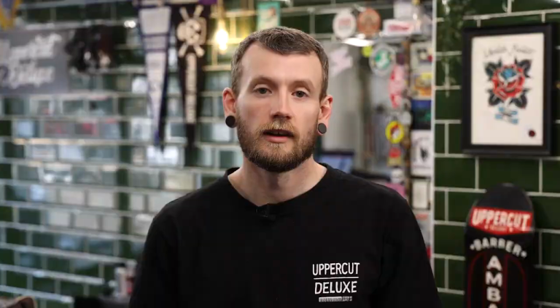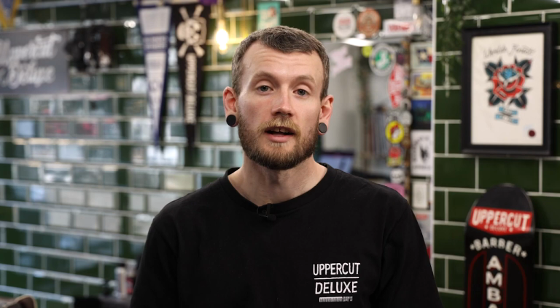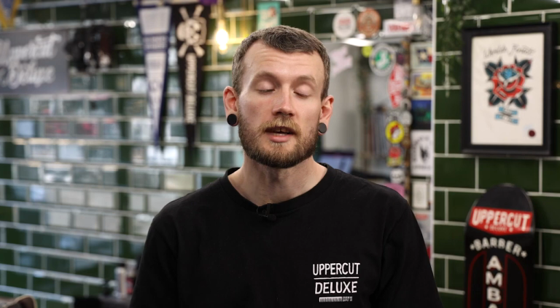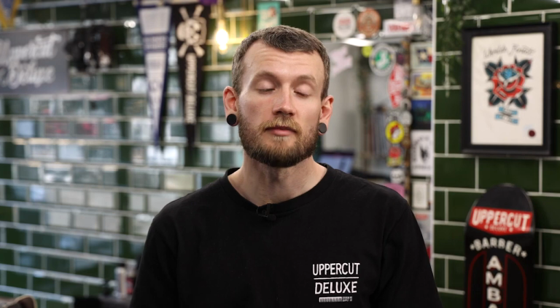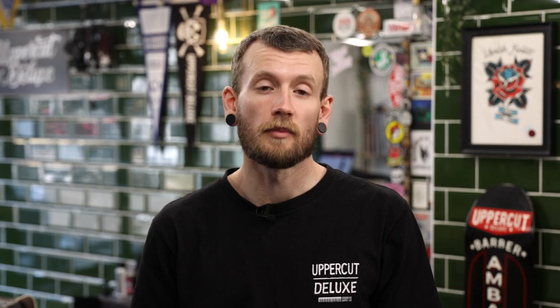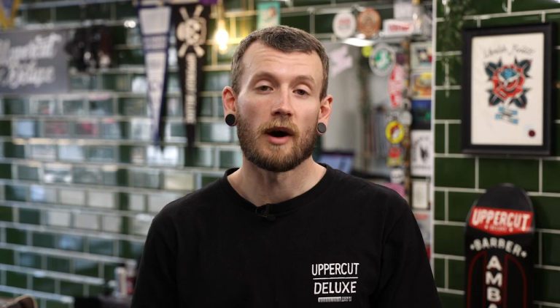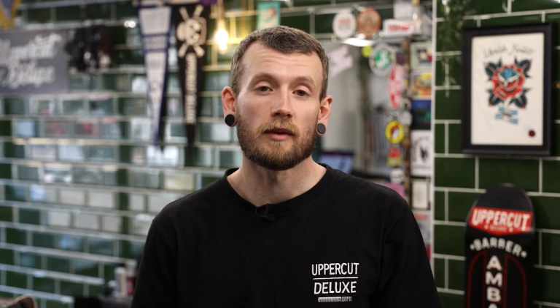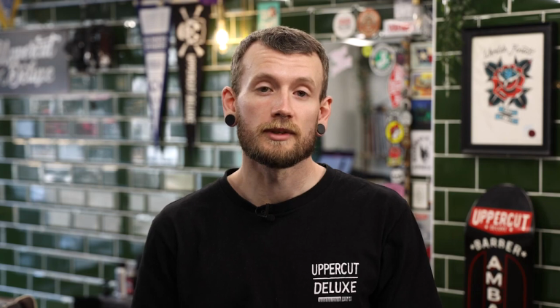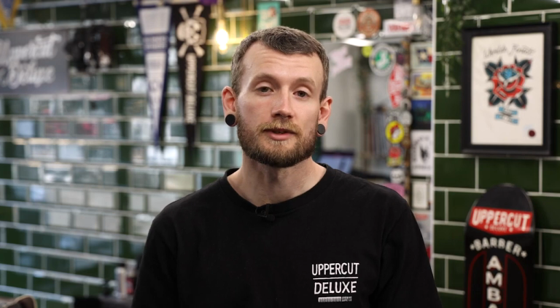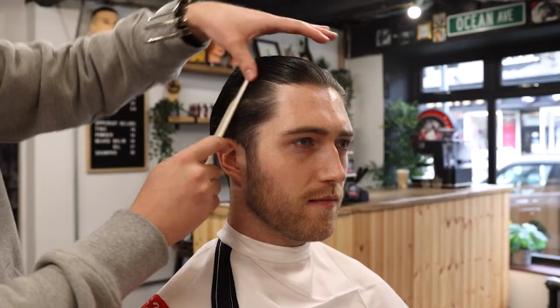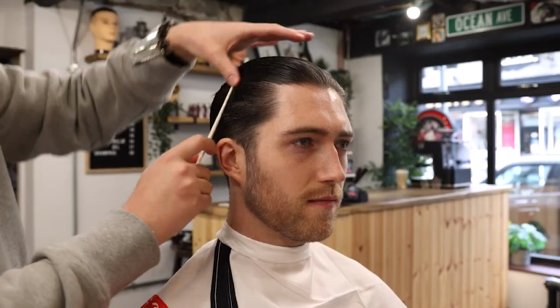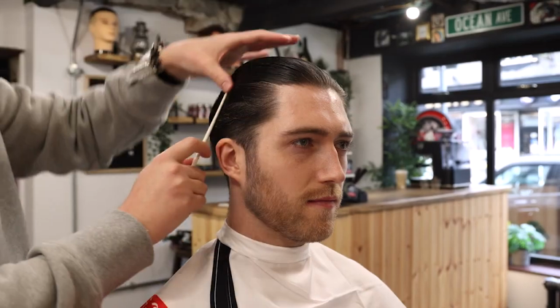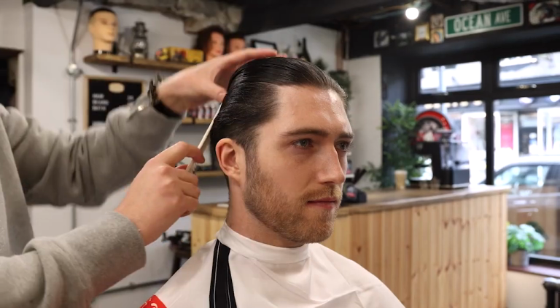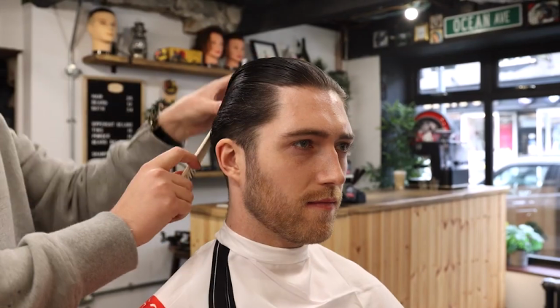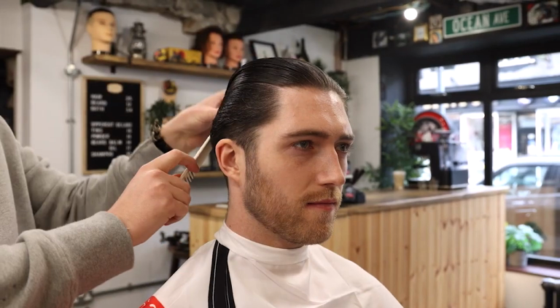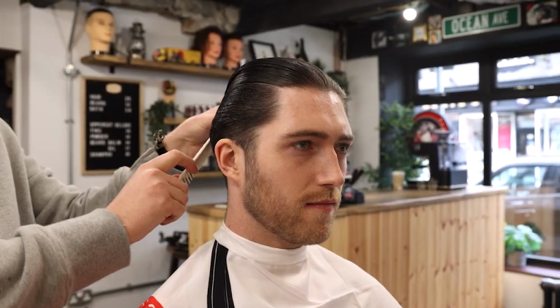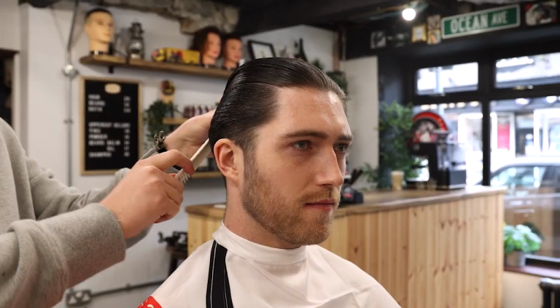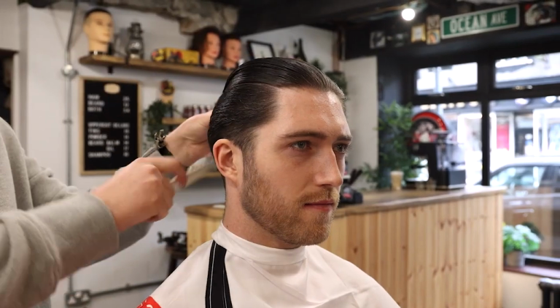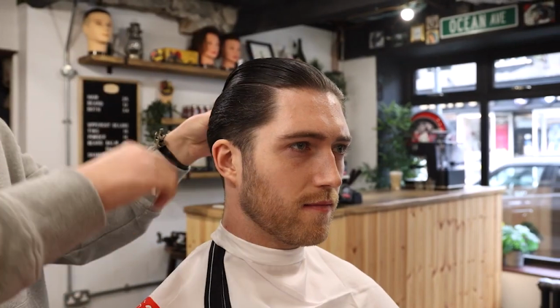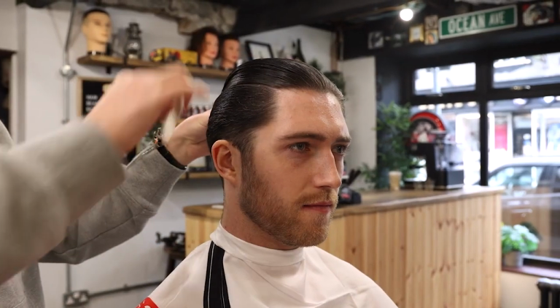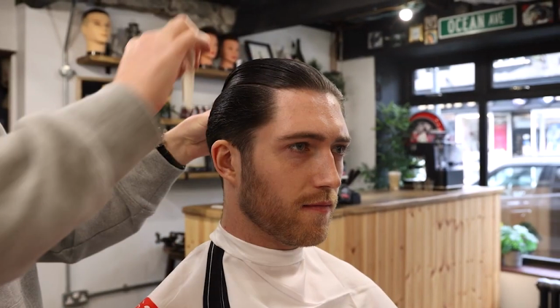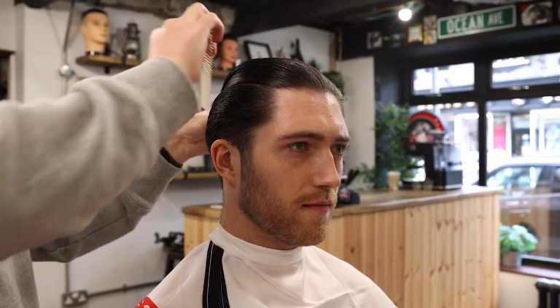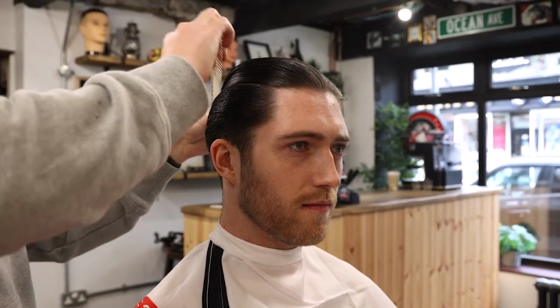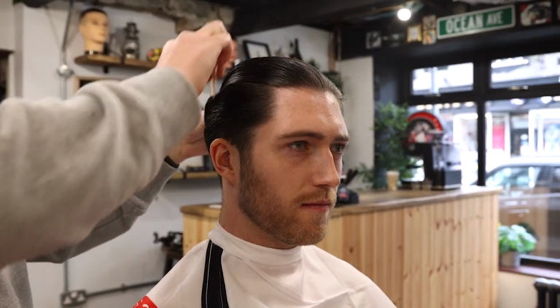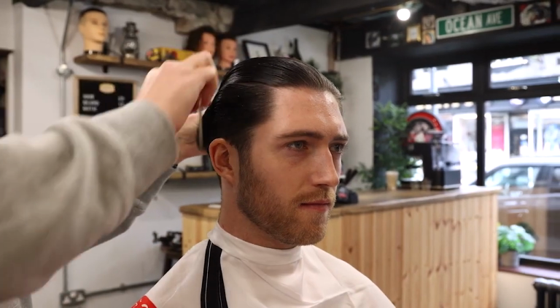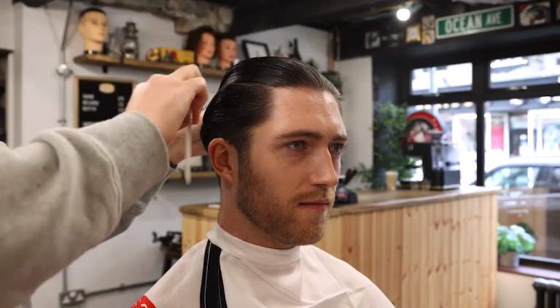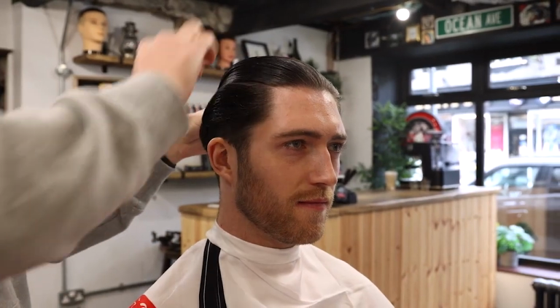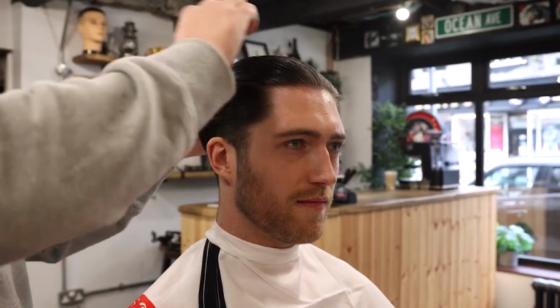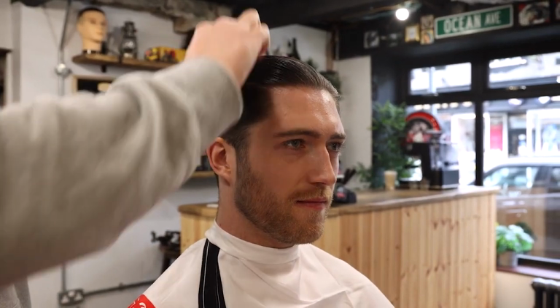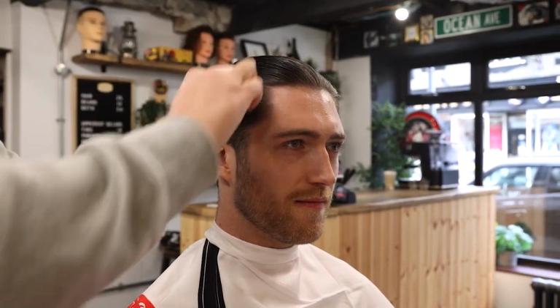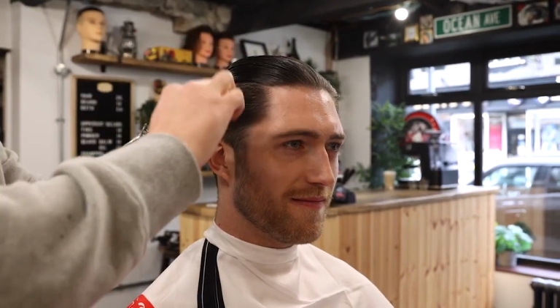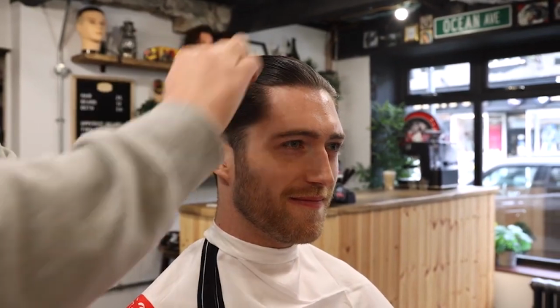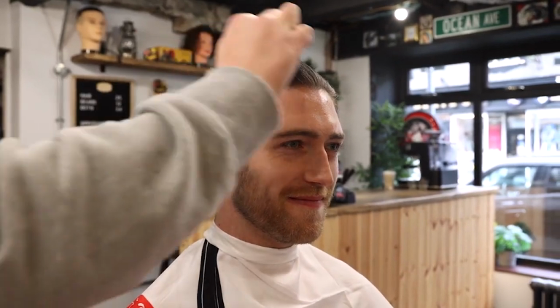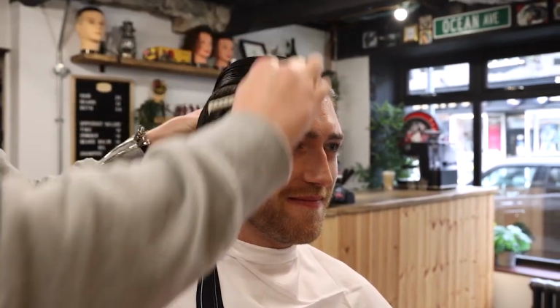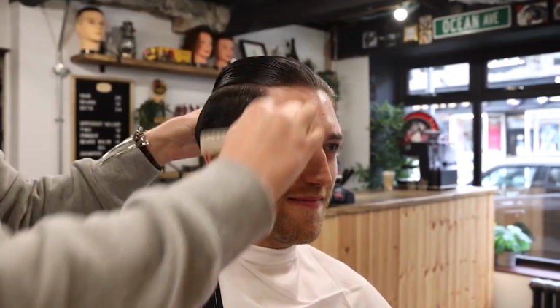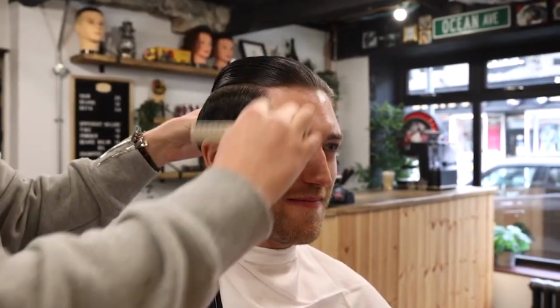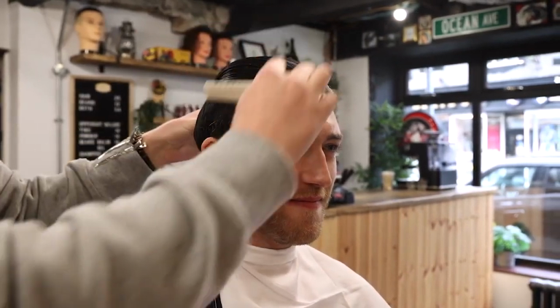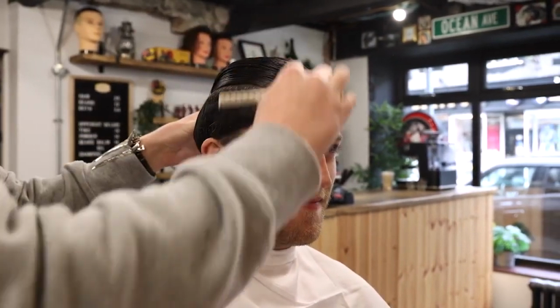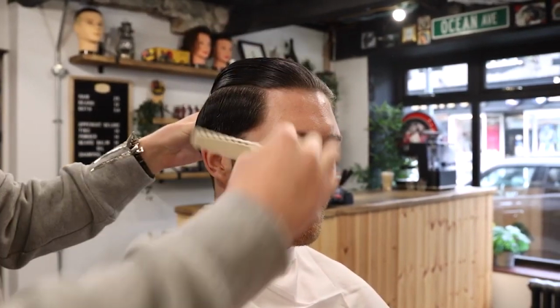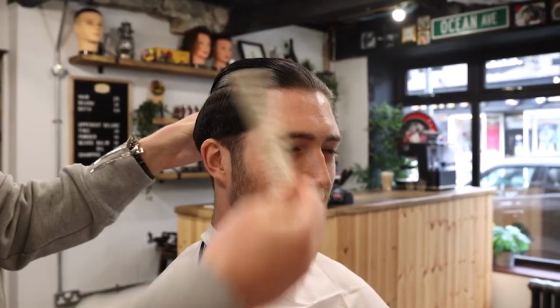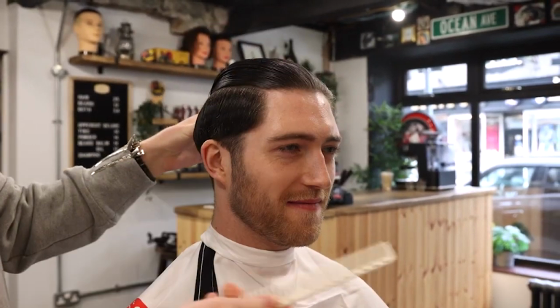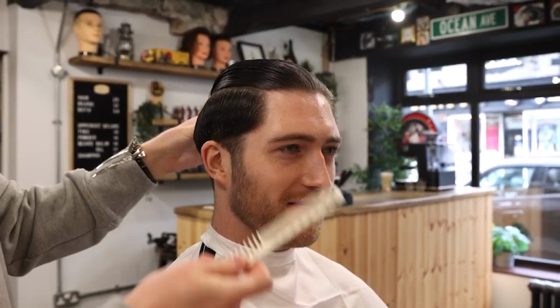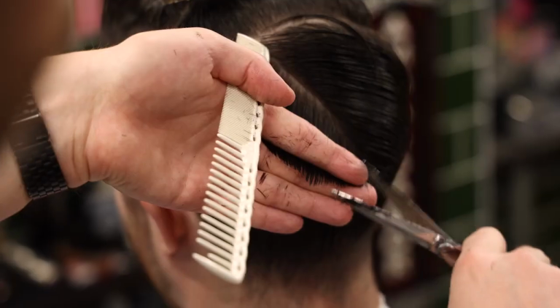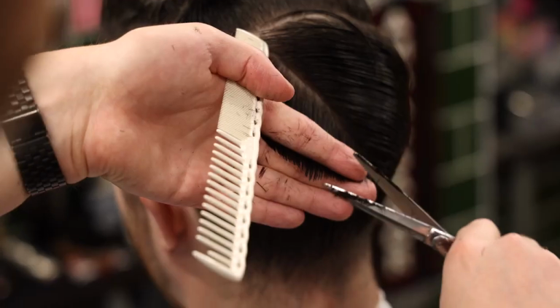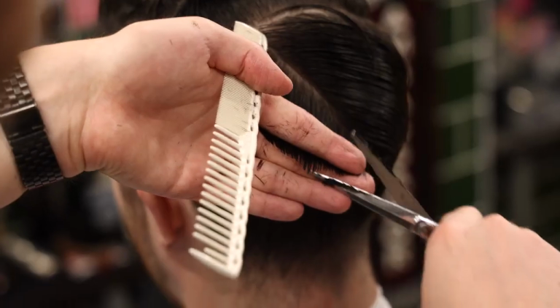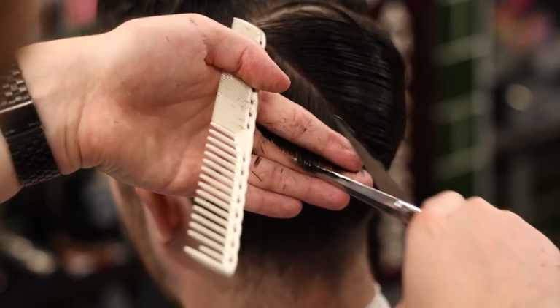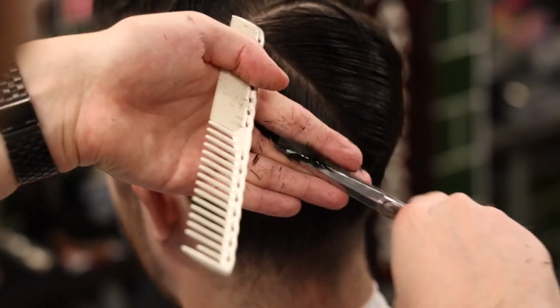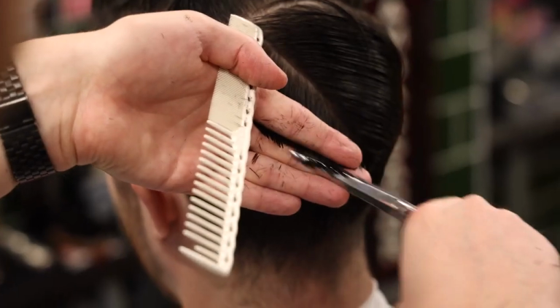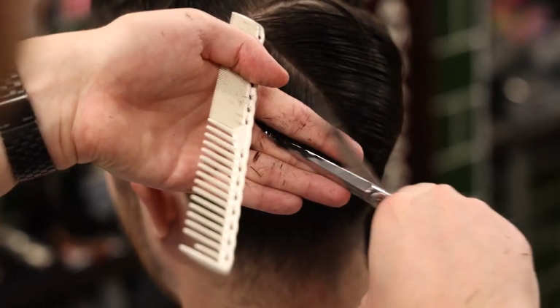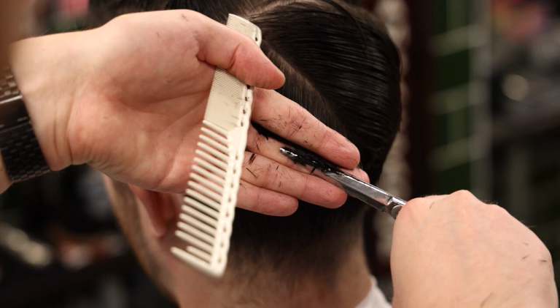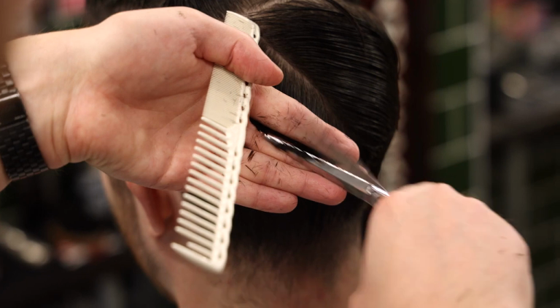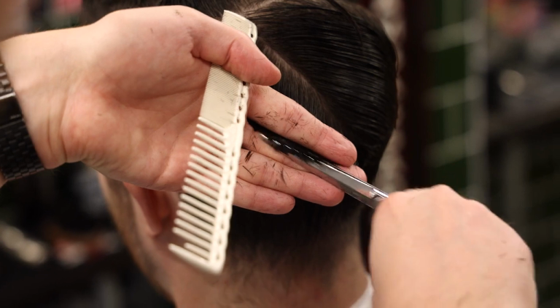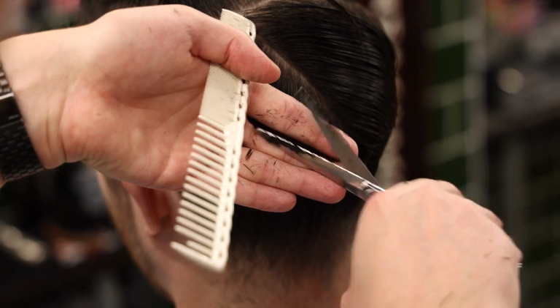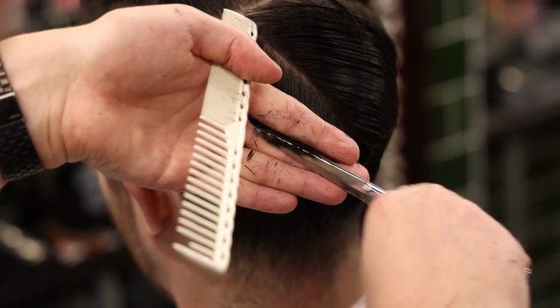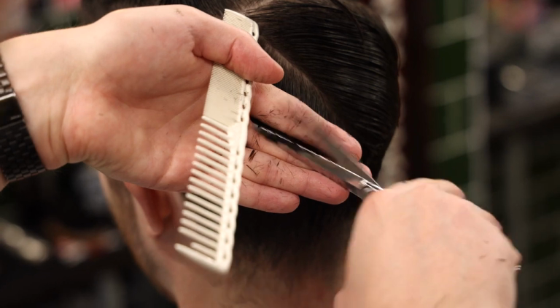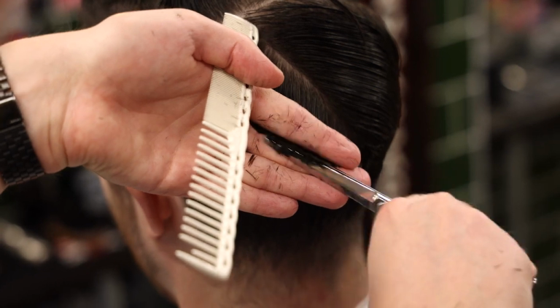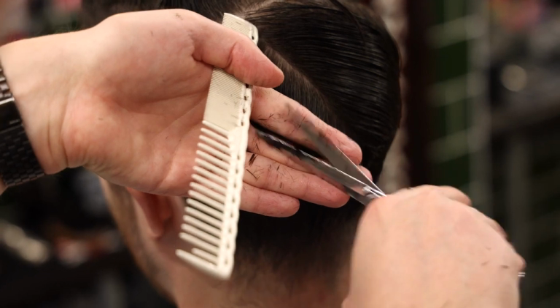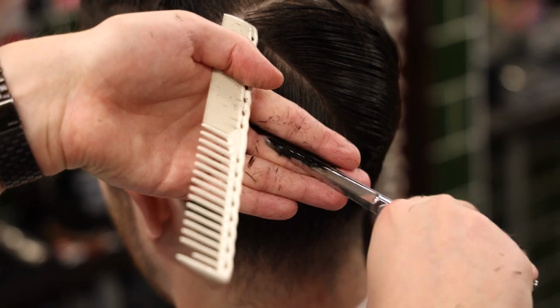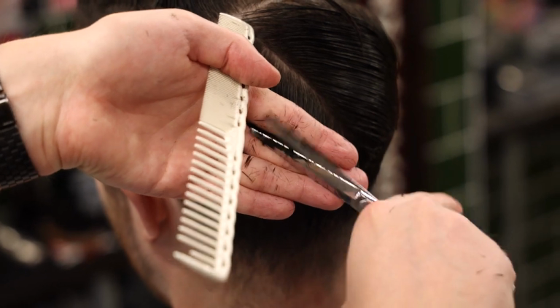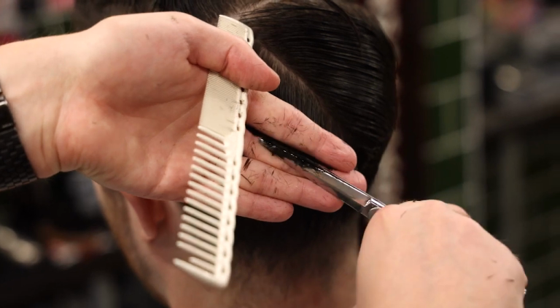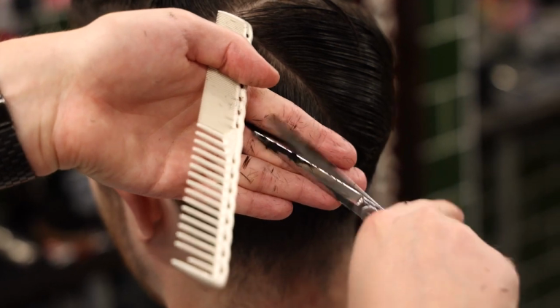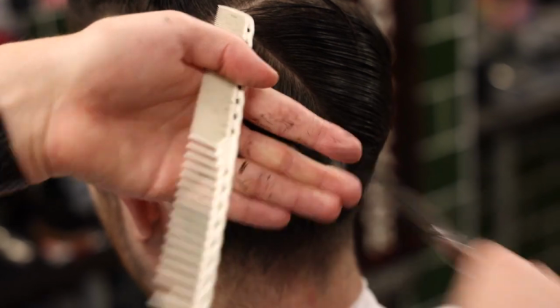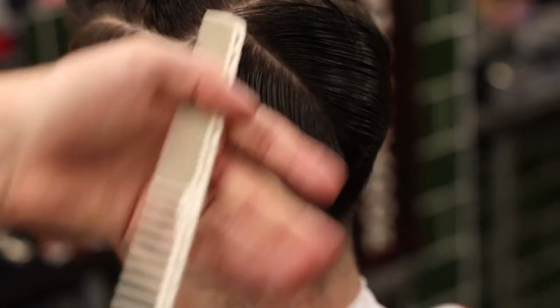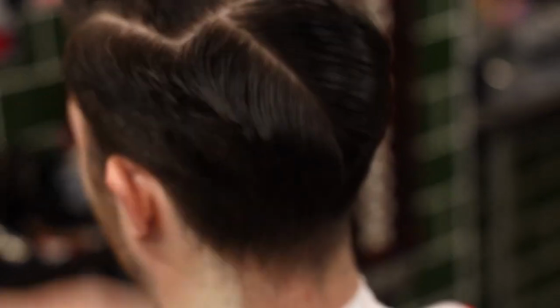A tip for barbers: it can be used as a cutting agent. Simply put in damp hair before cutting to help organize and tame the hair while cutting with scissors.